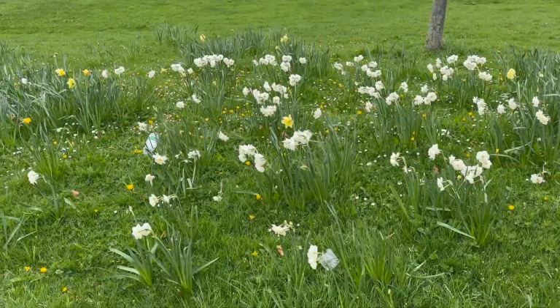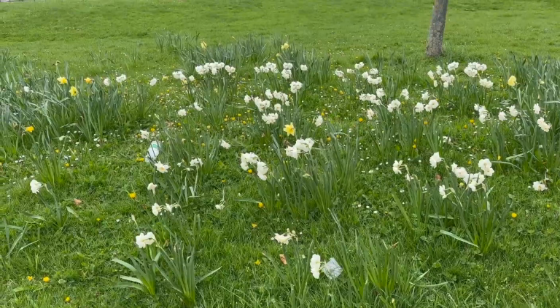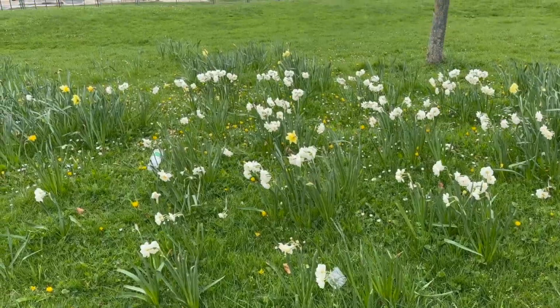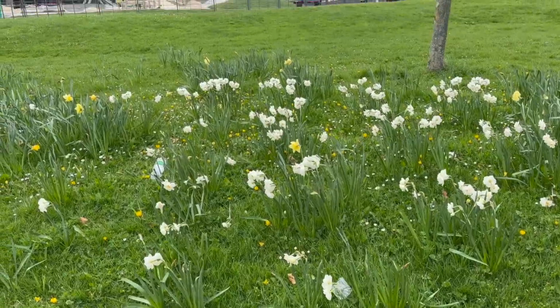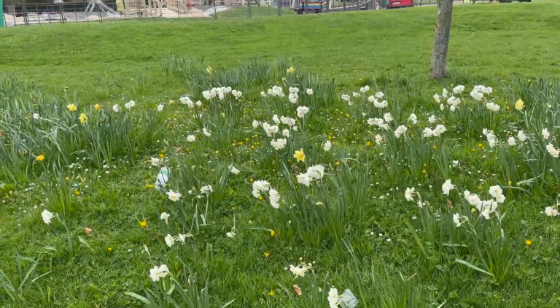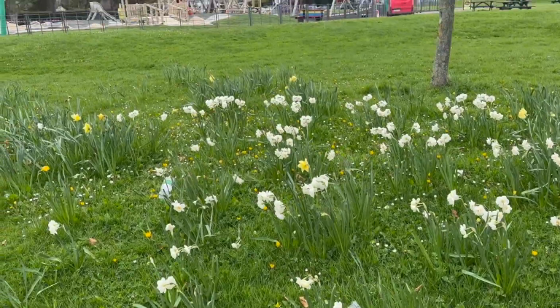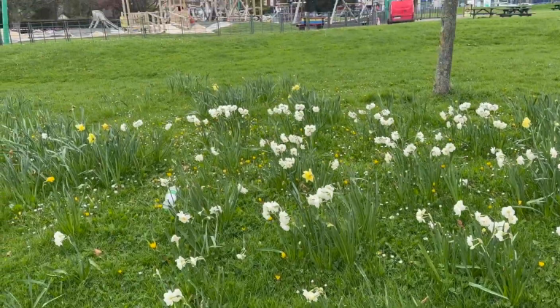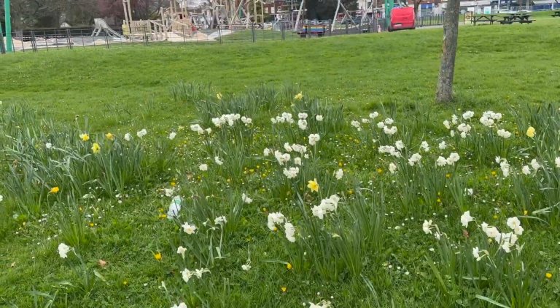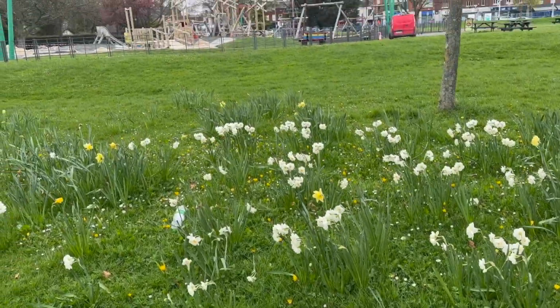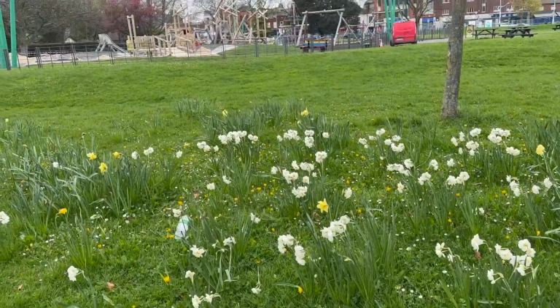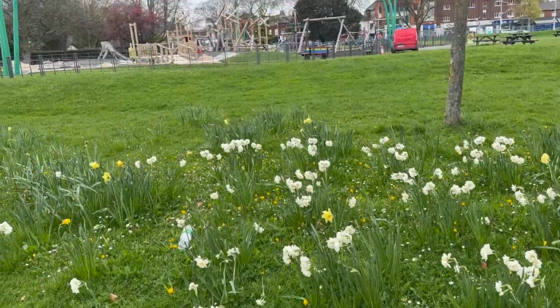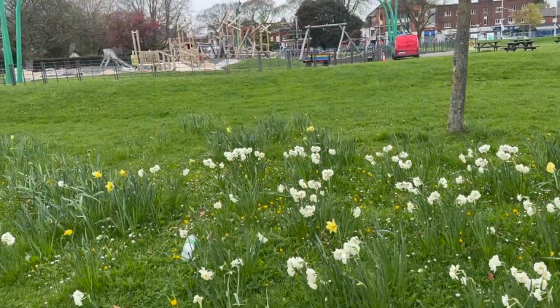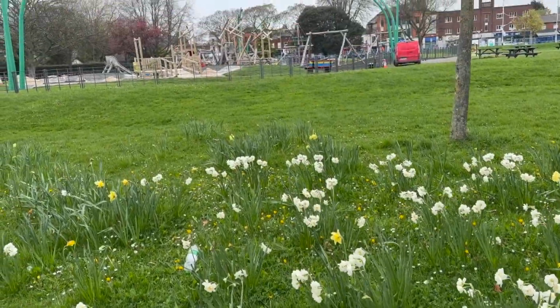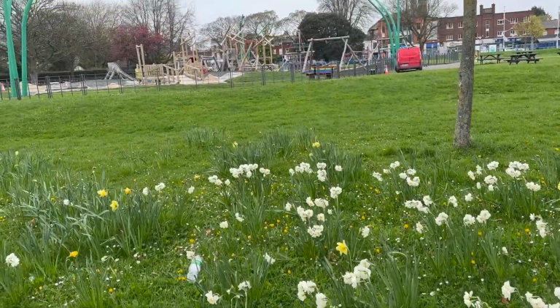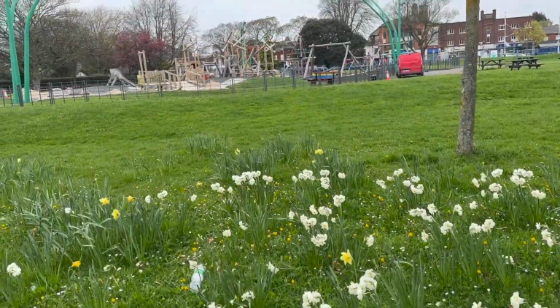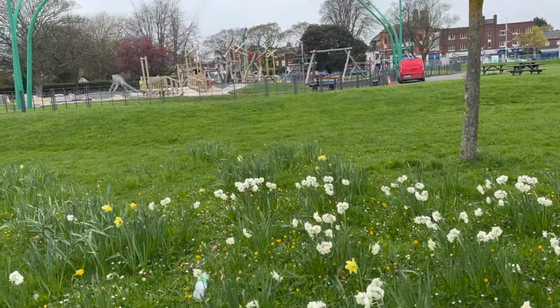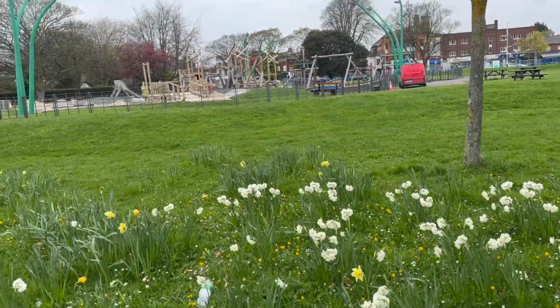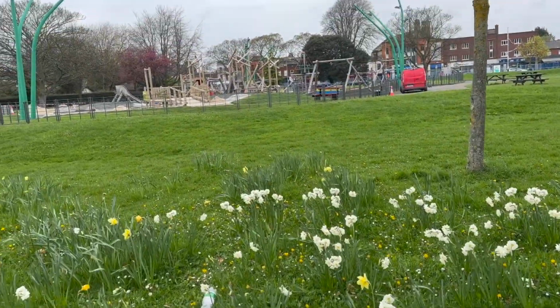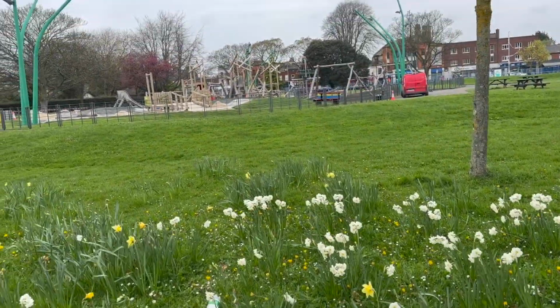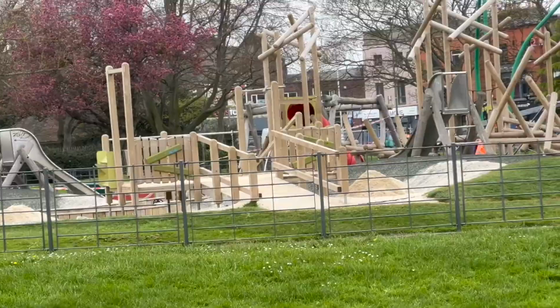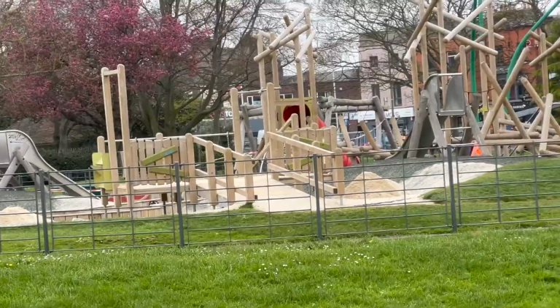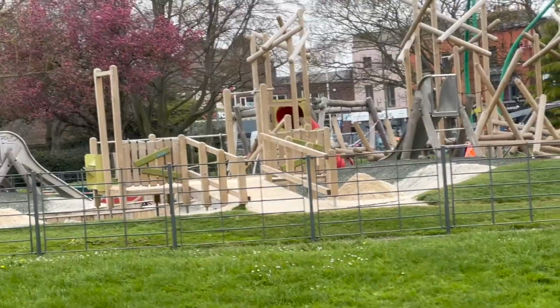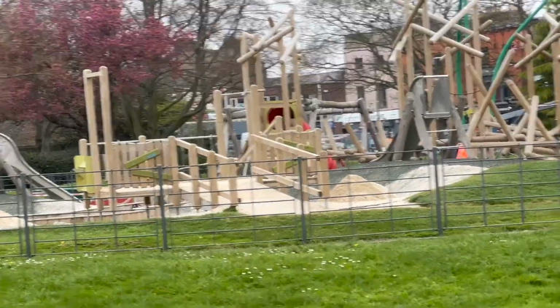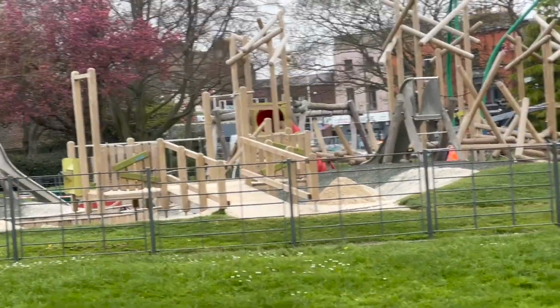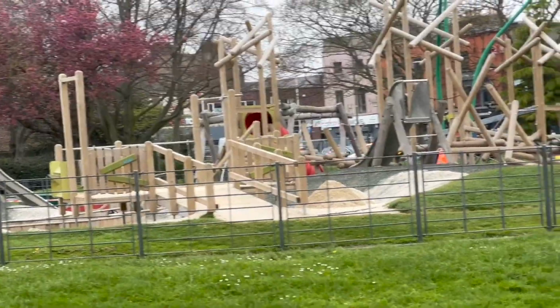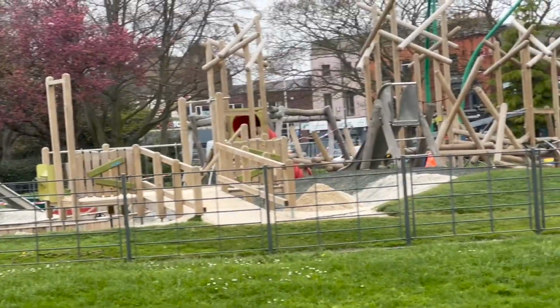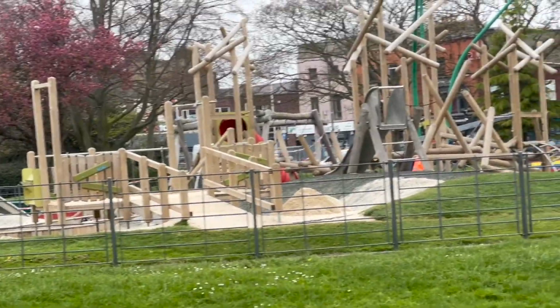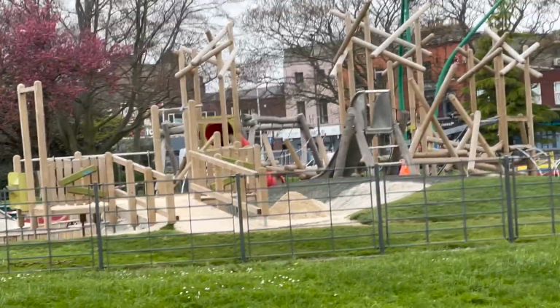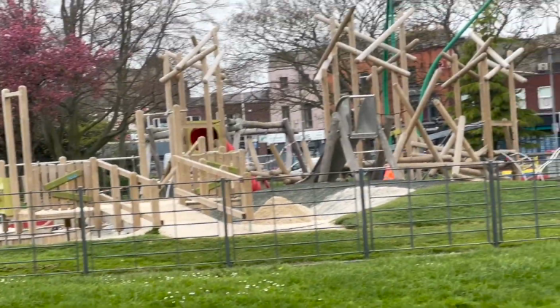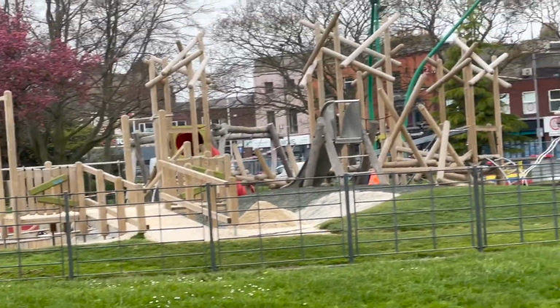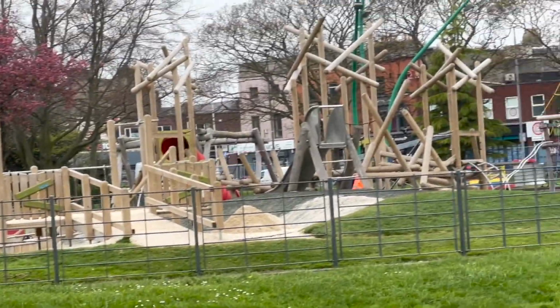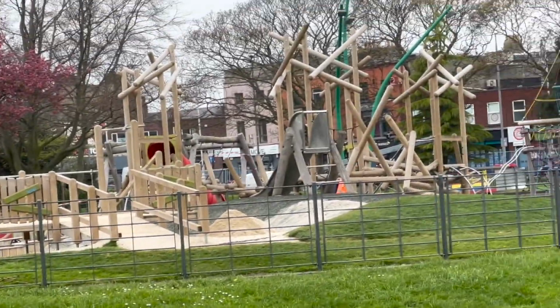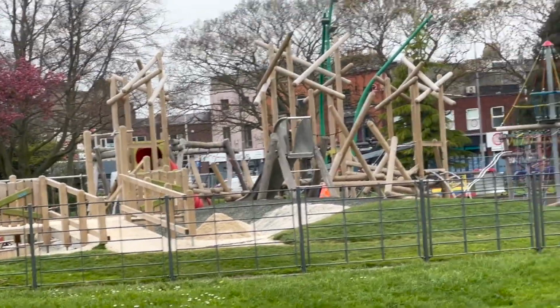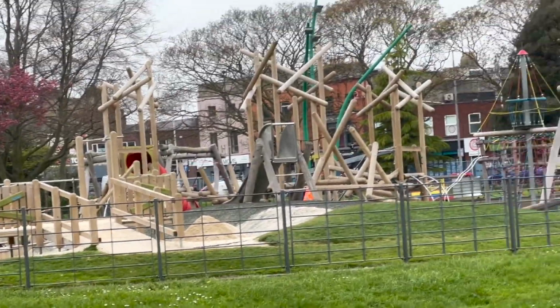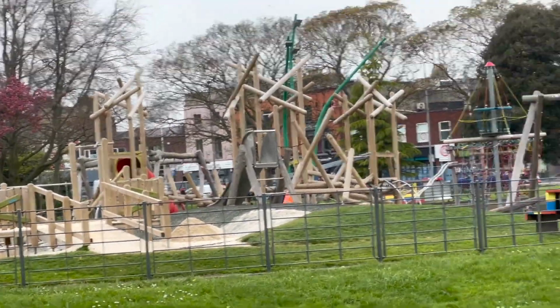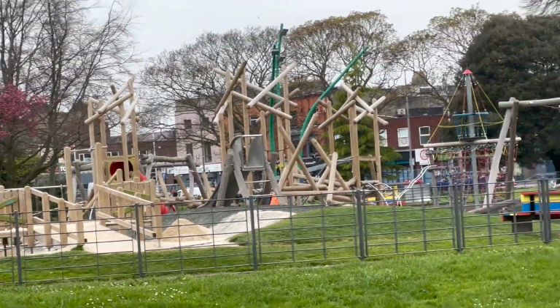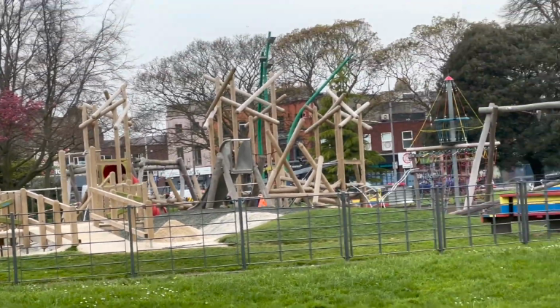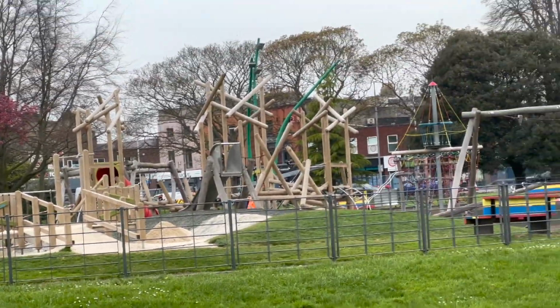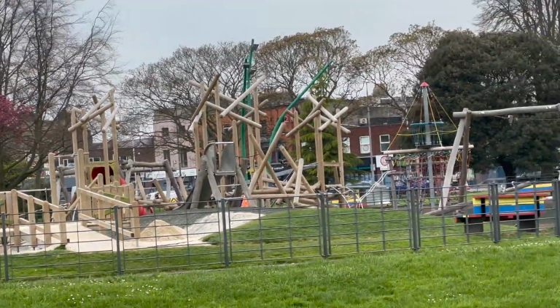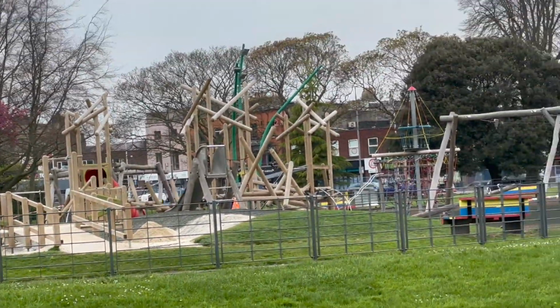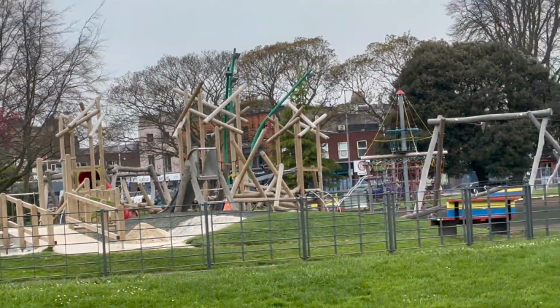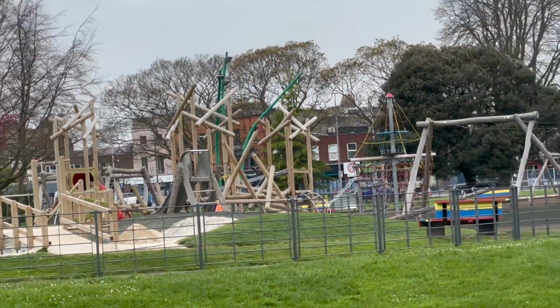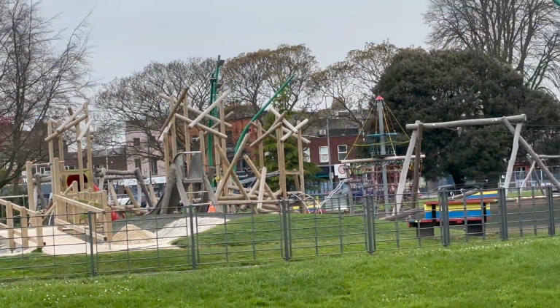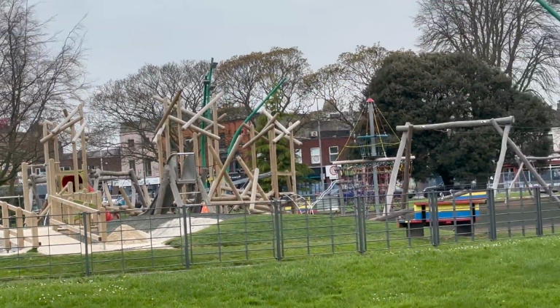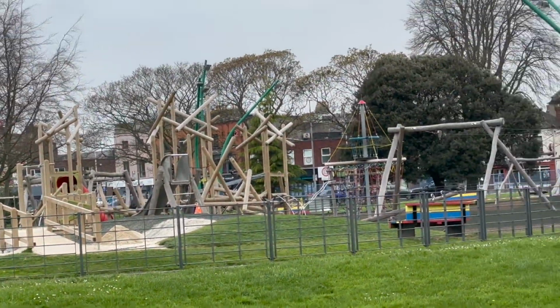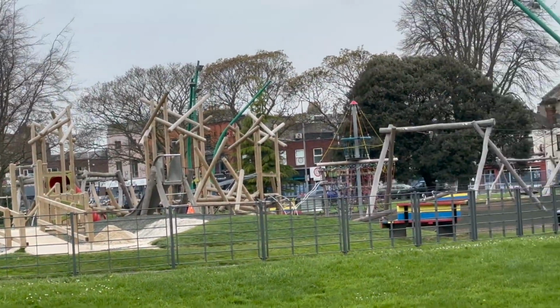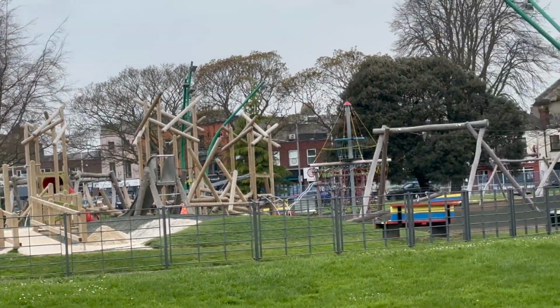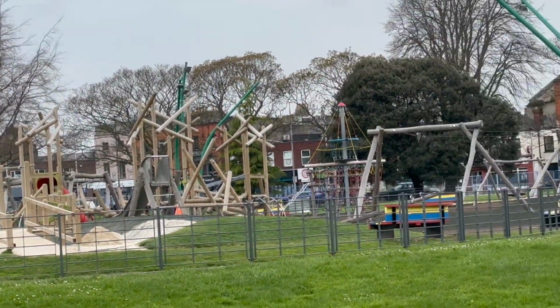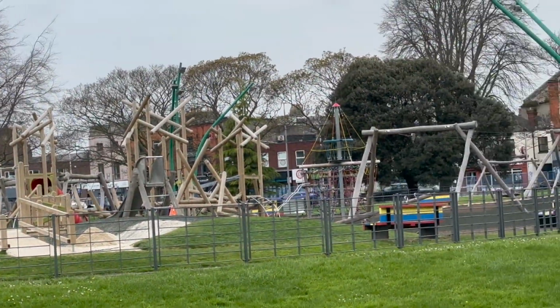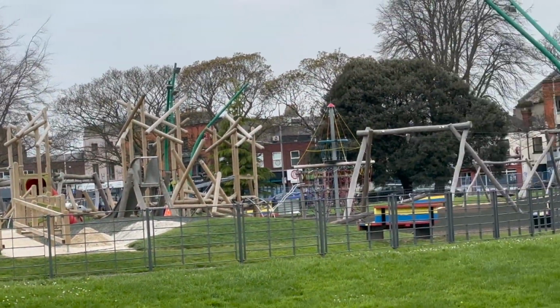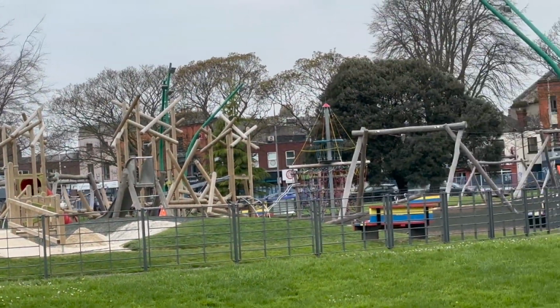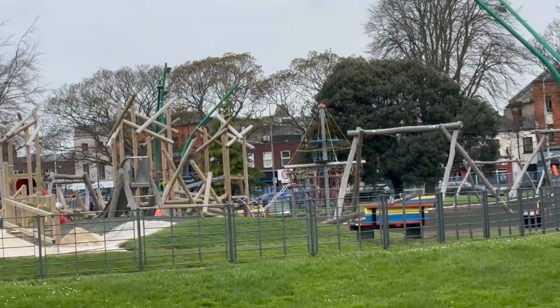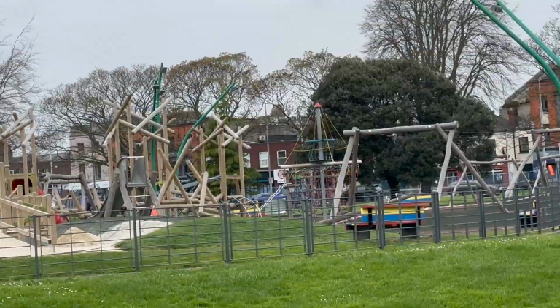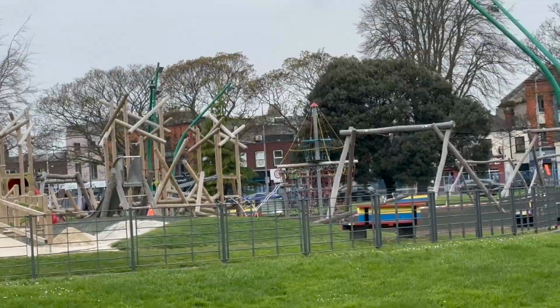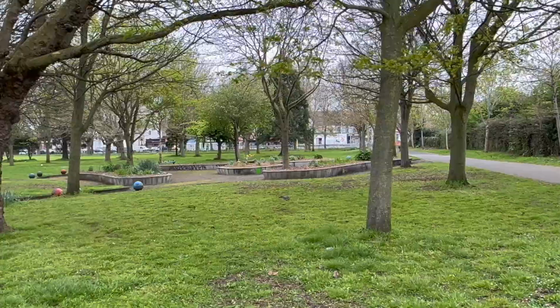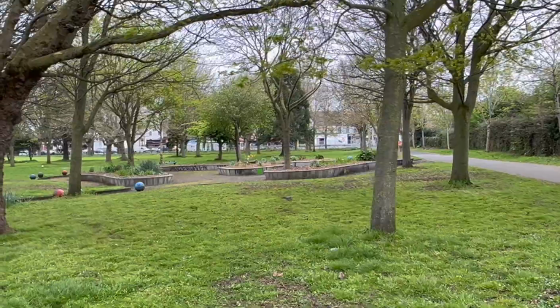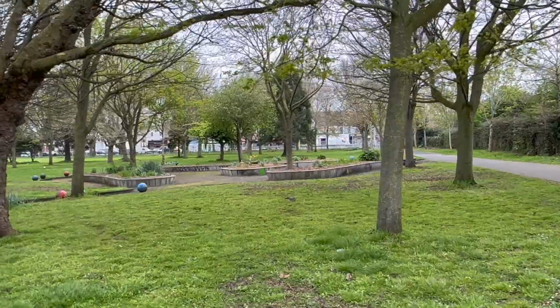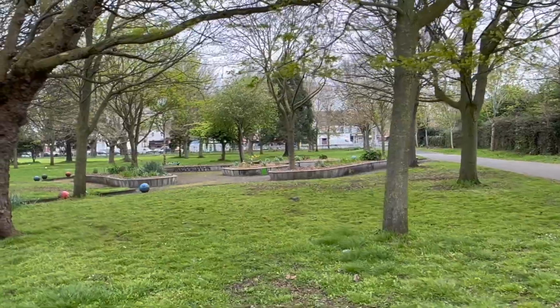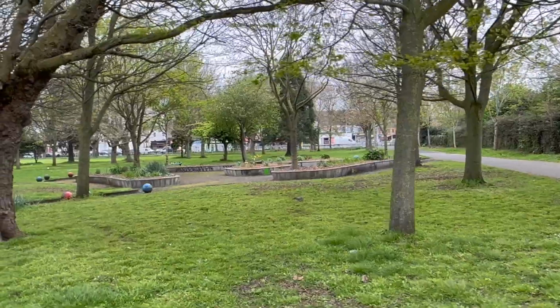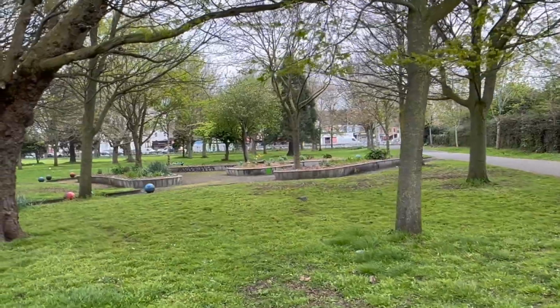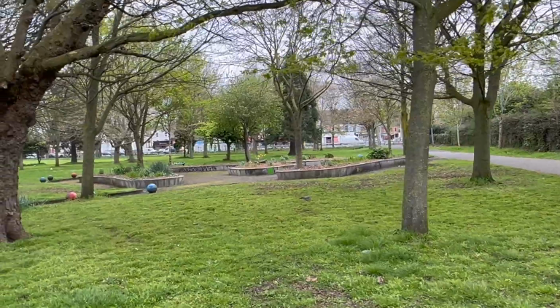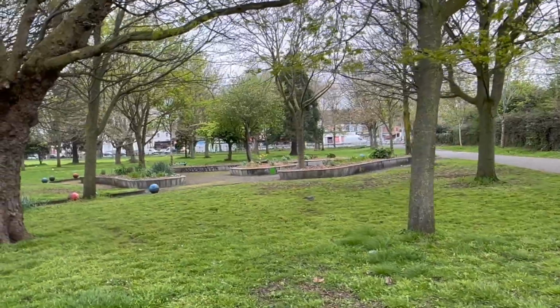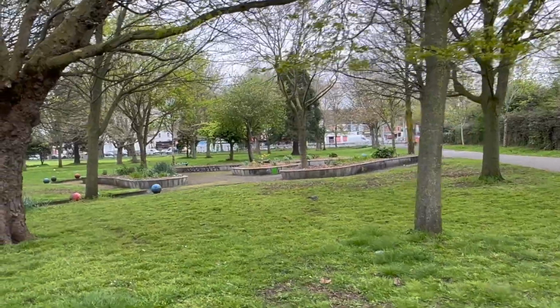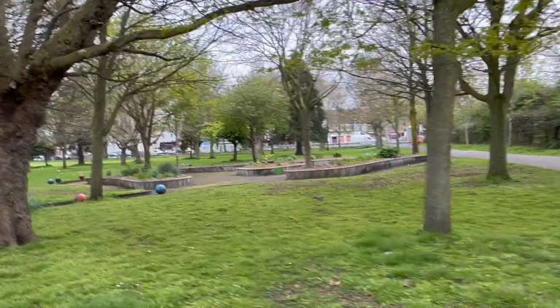There were no kids playing on the playground so I thought it would be safe to show you what a cool-looking playground this is.